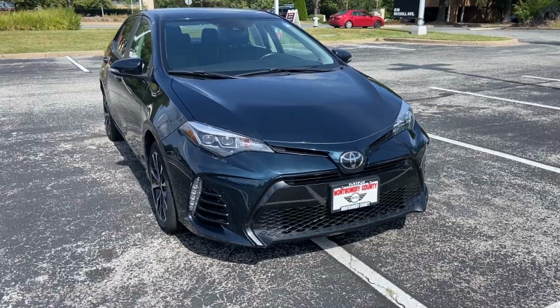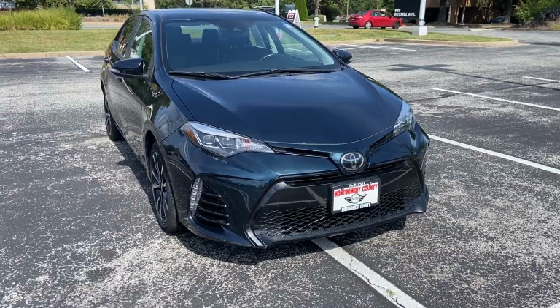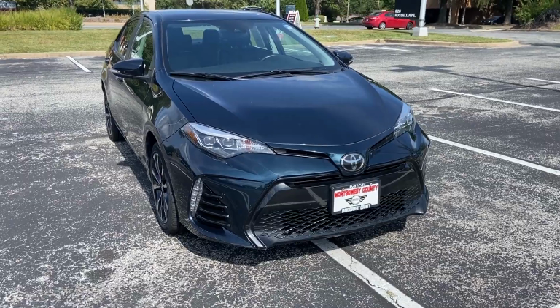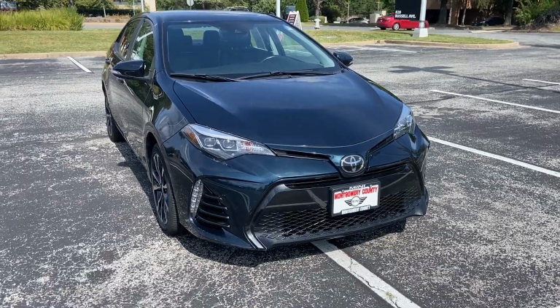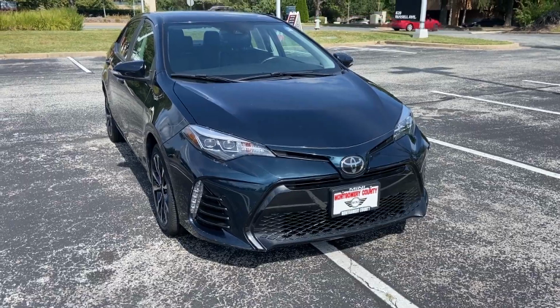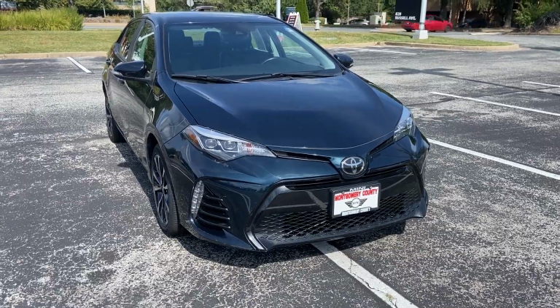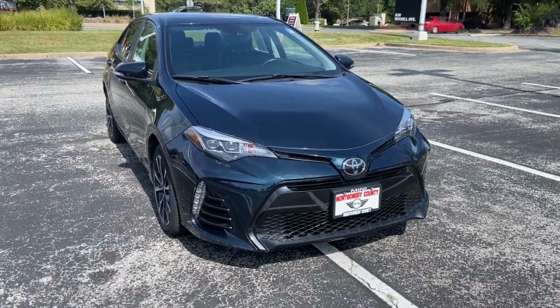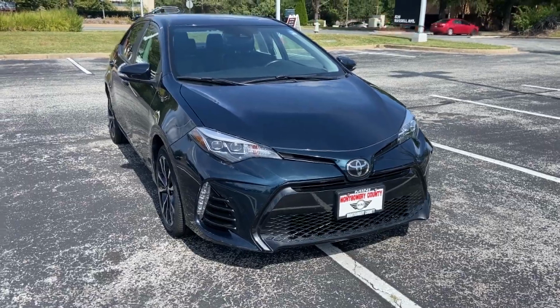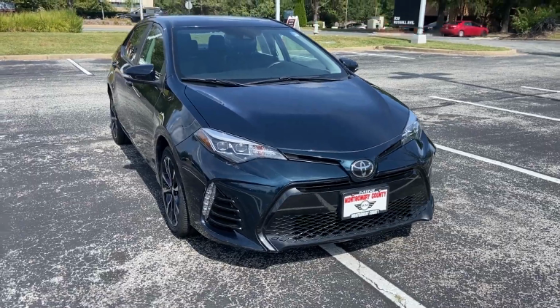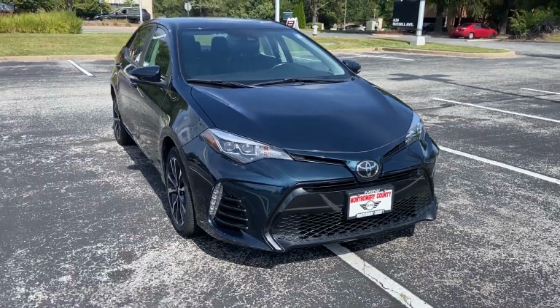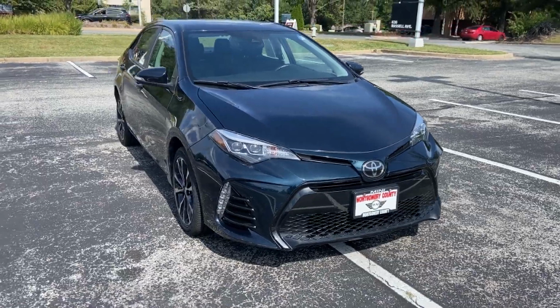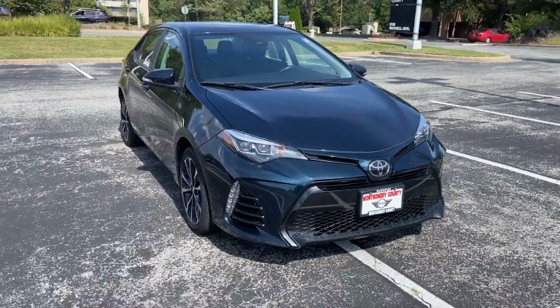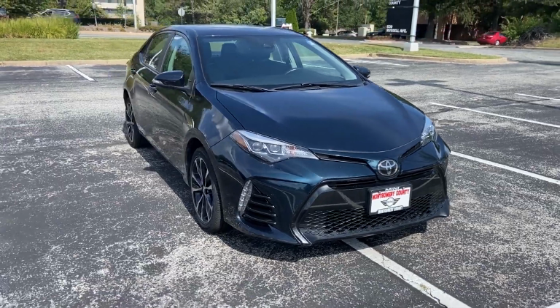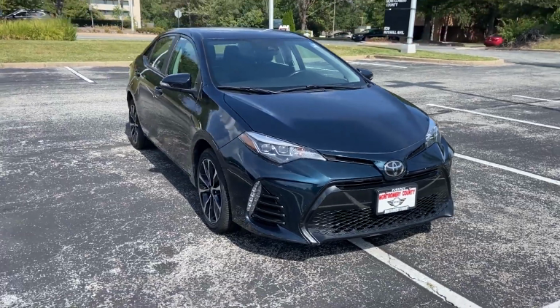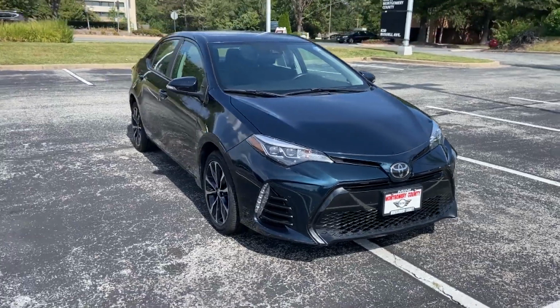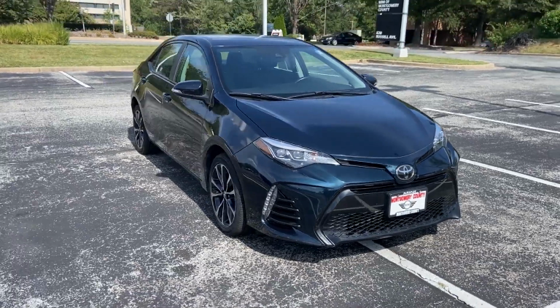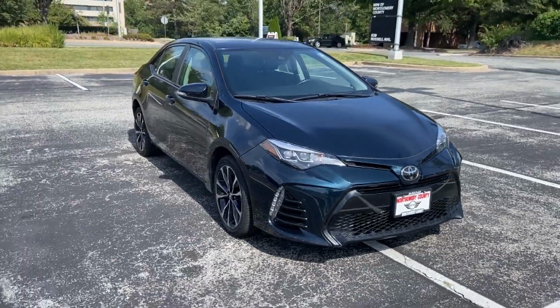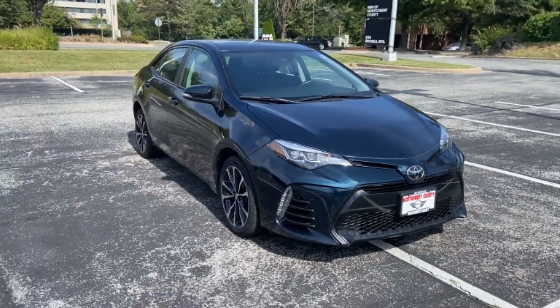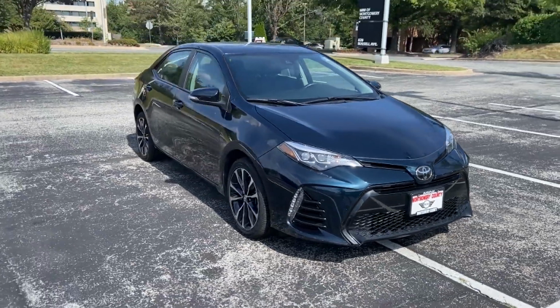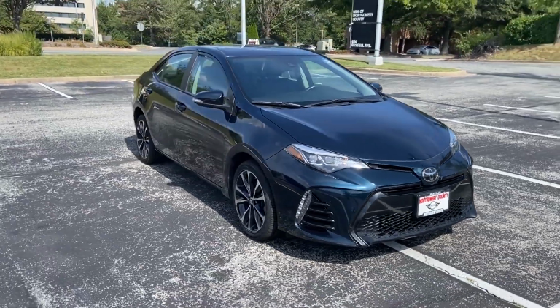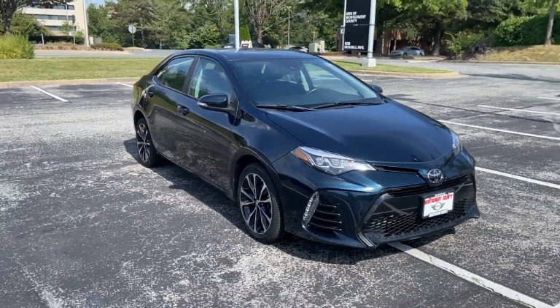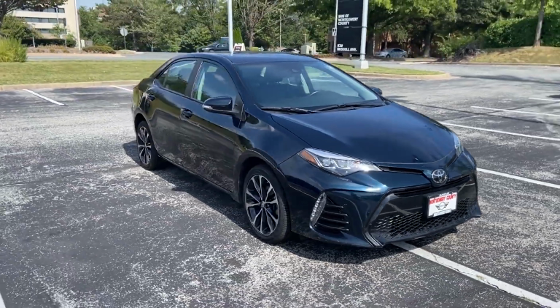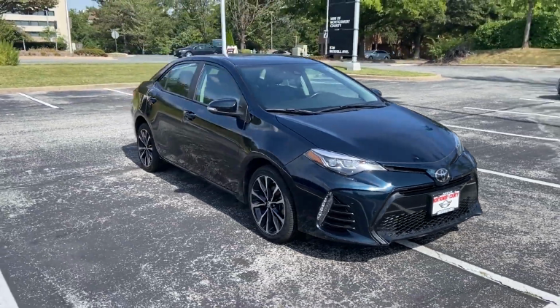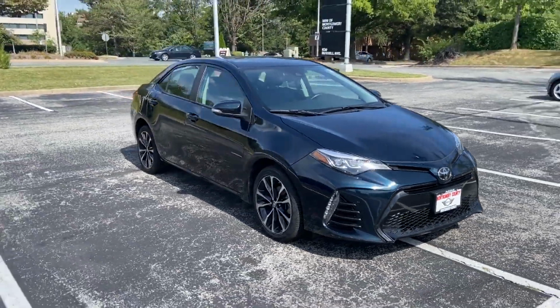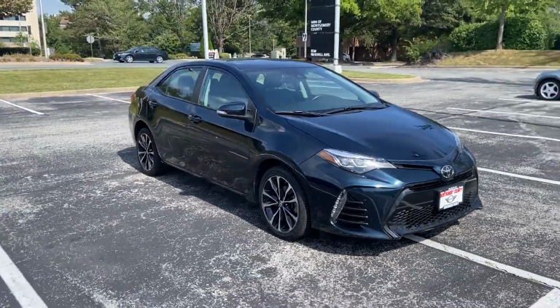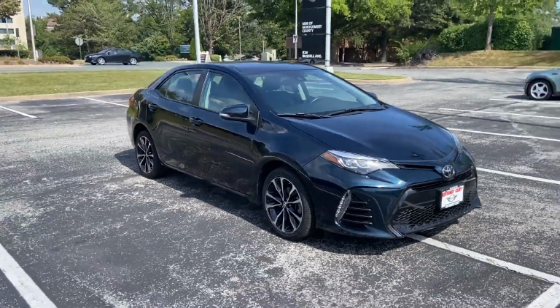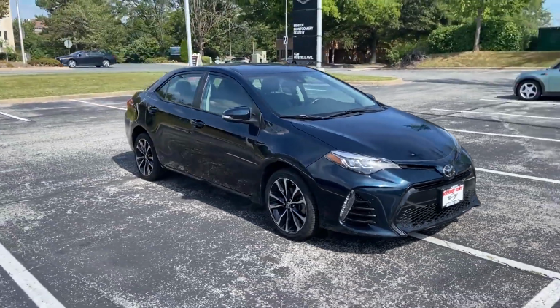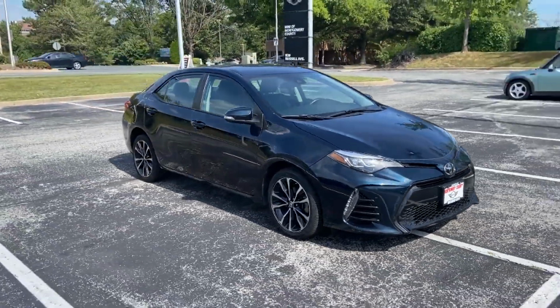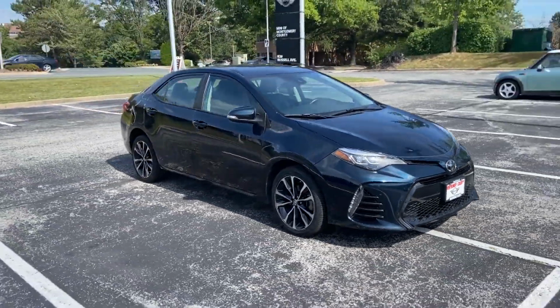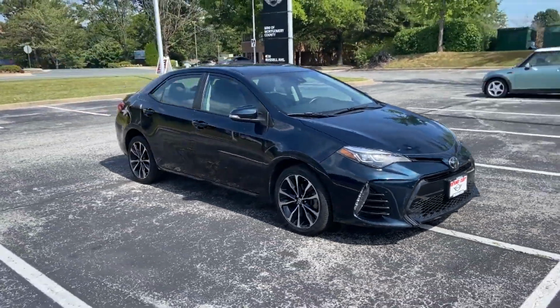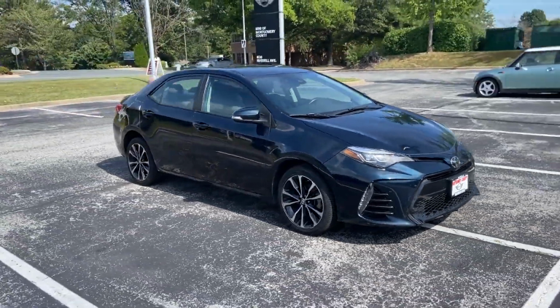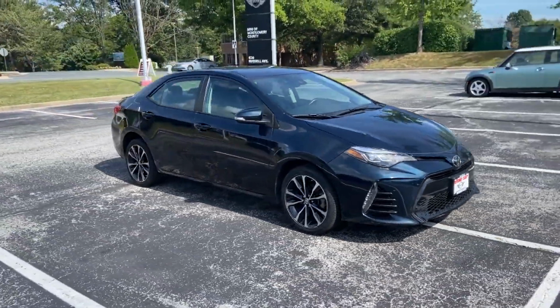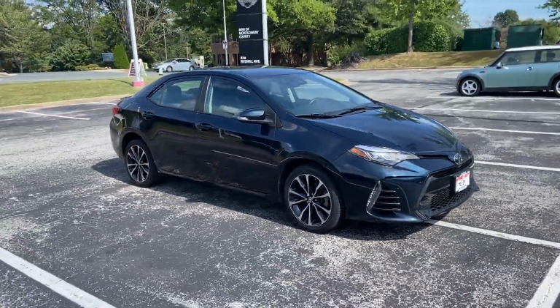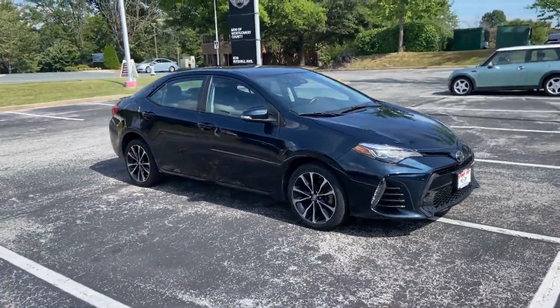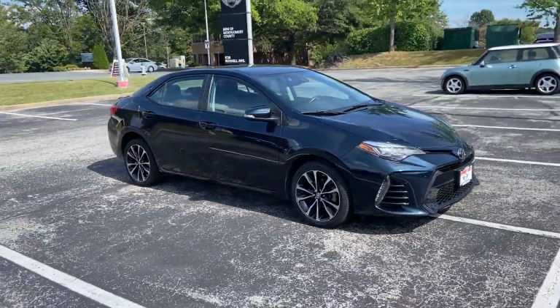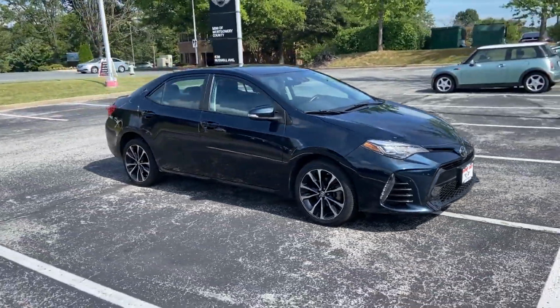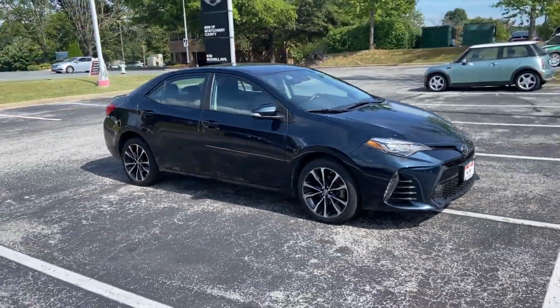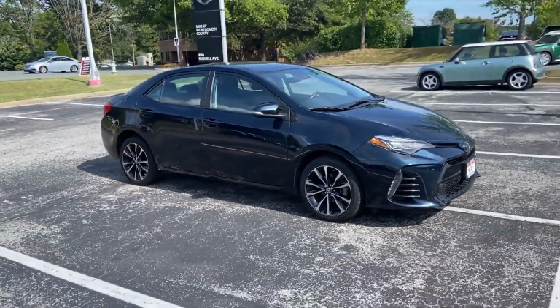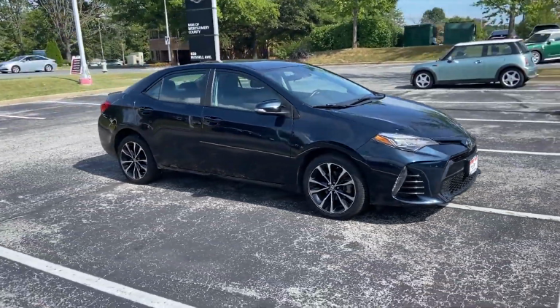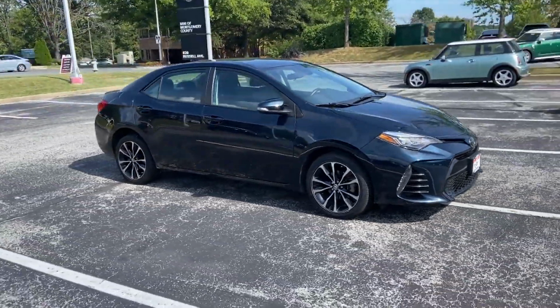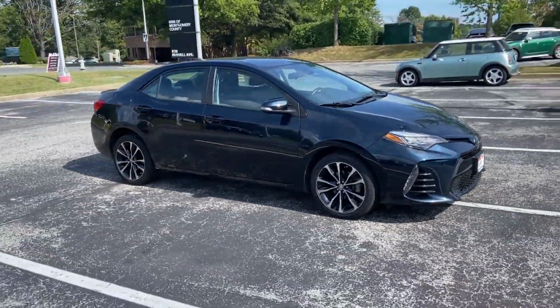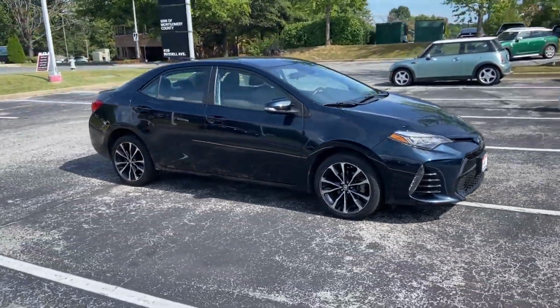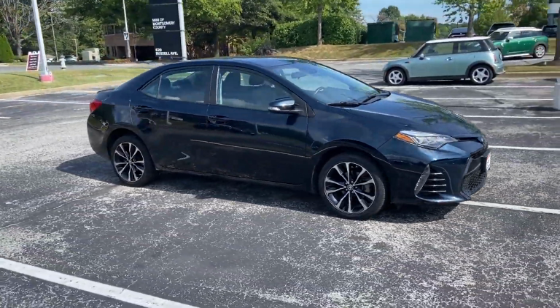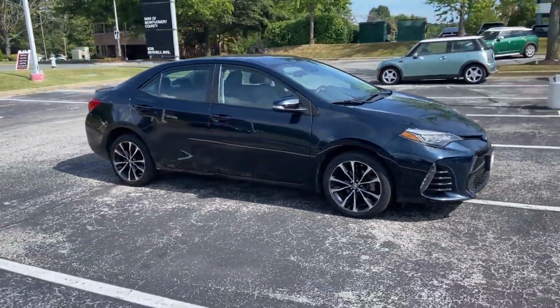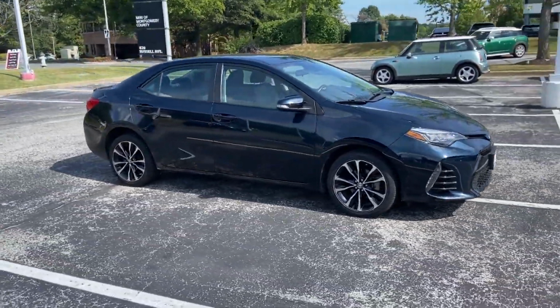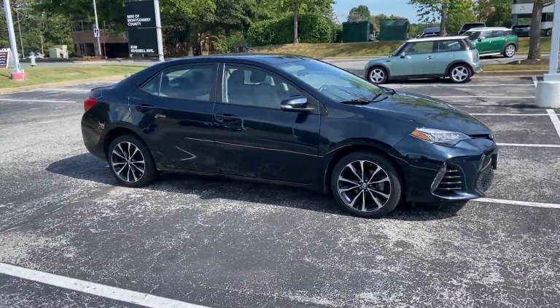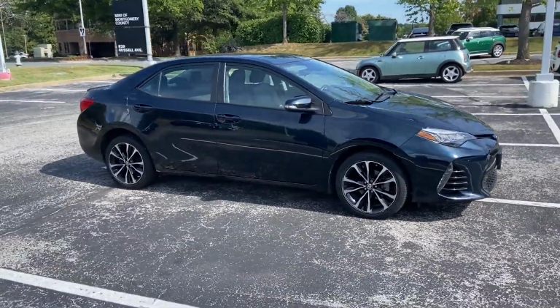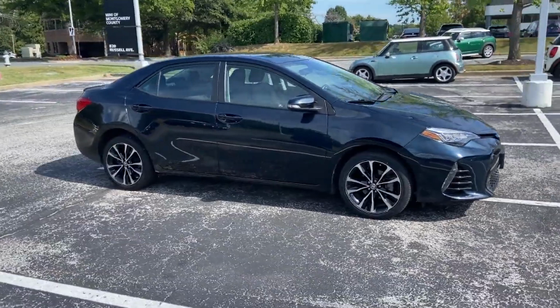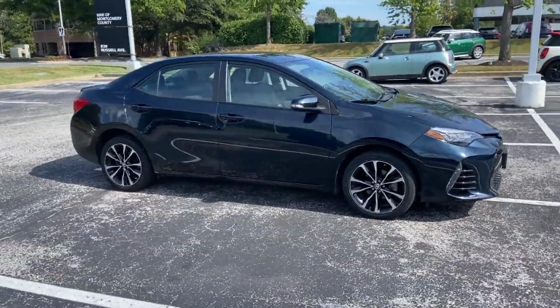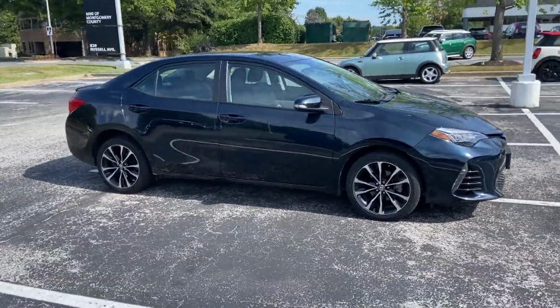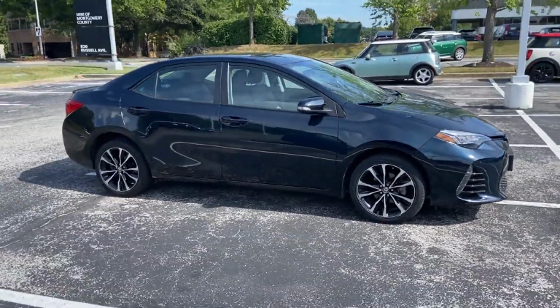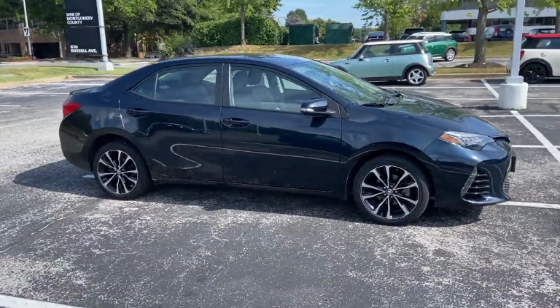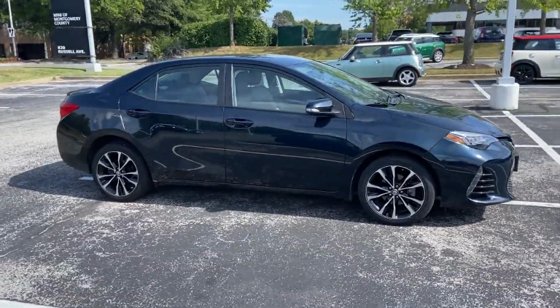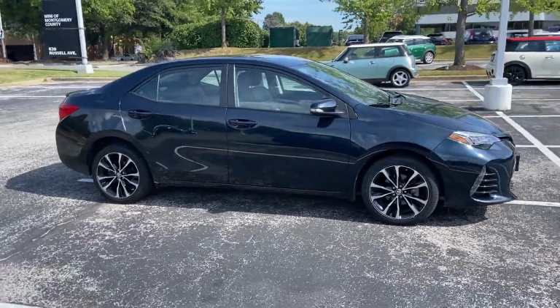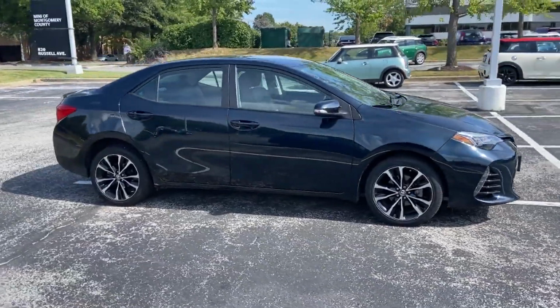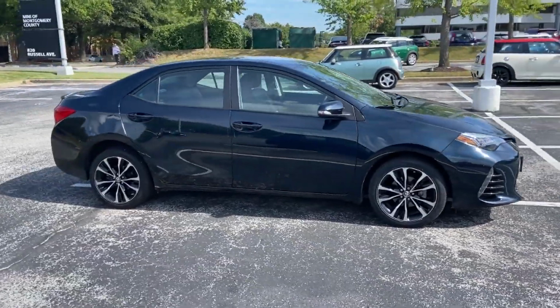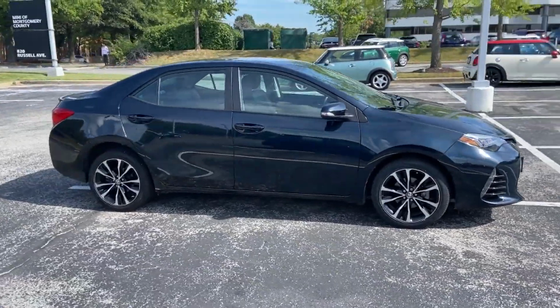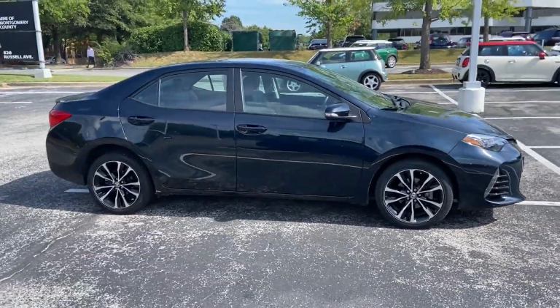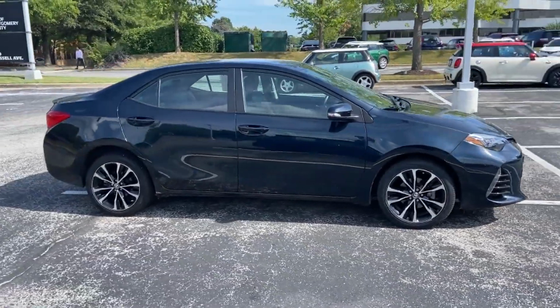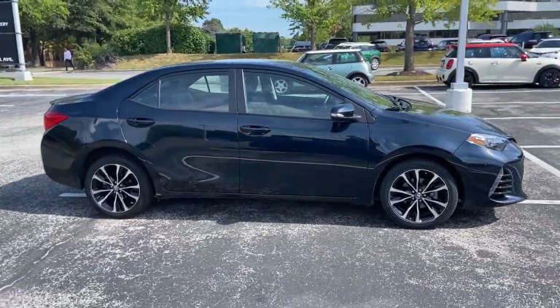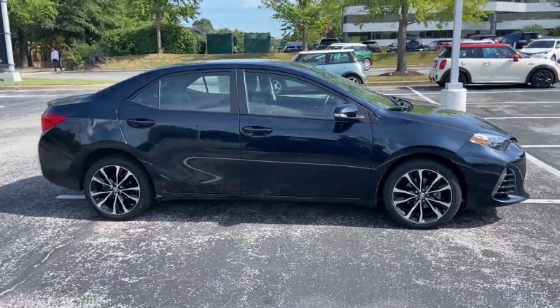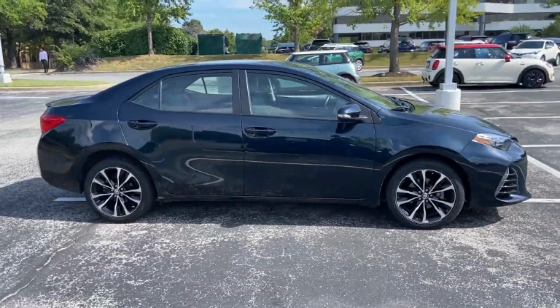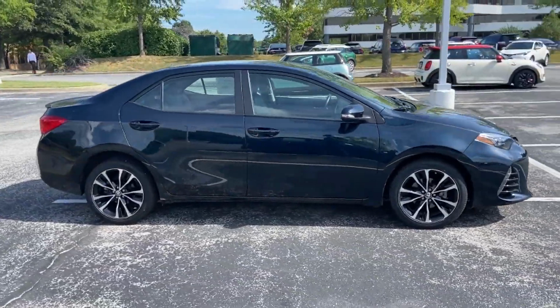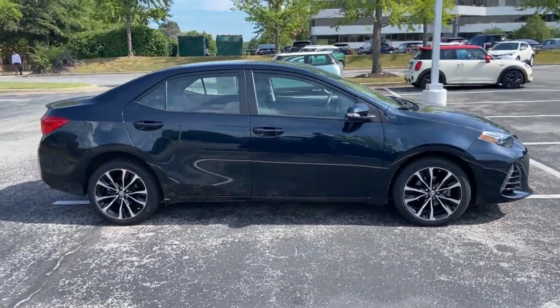2019 Toyota Corolla. This sedan combines safety and comfort with style and performance.